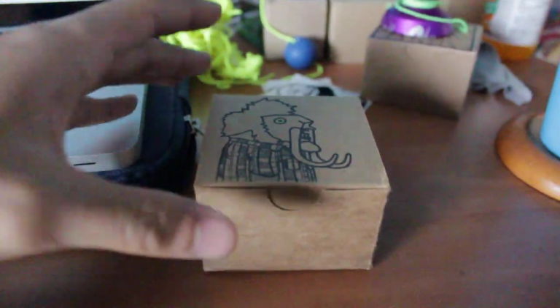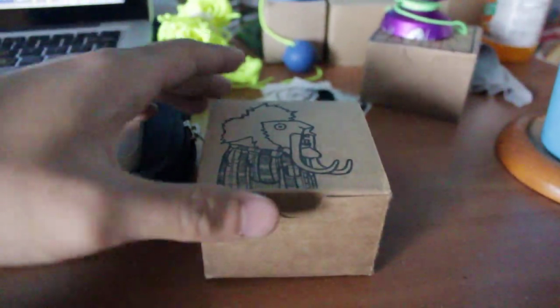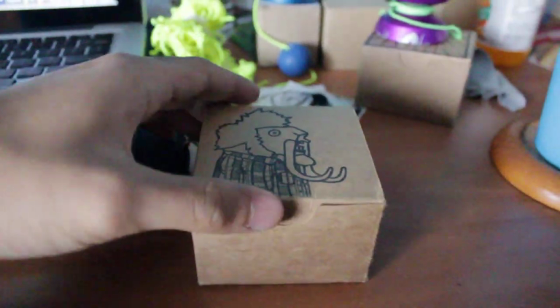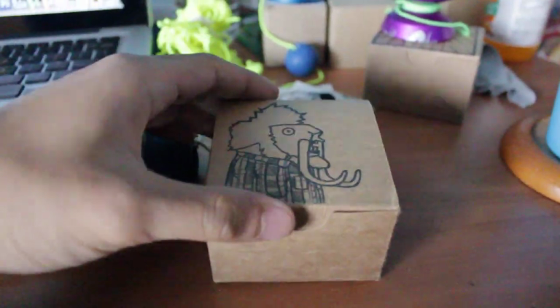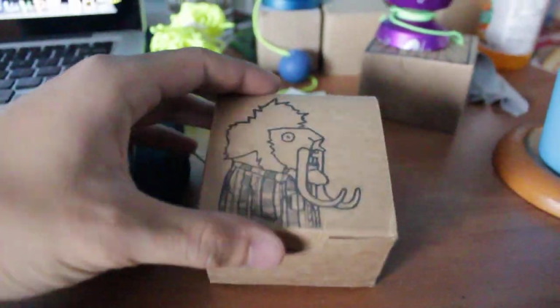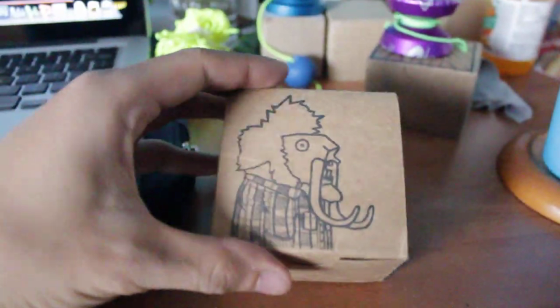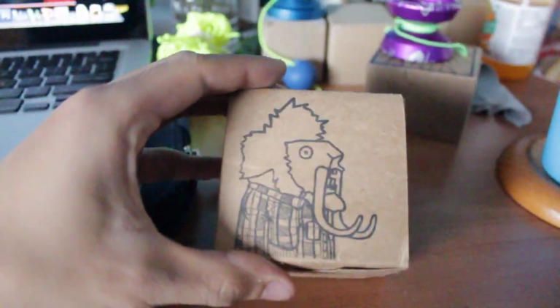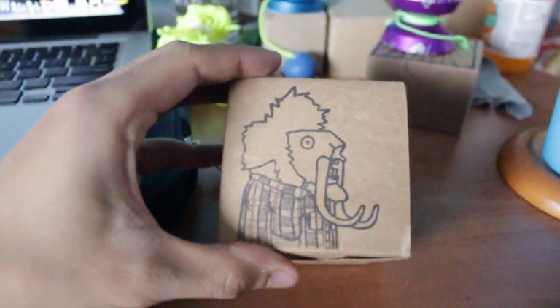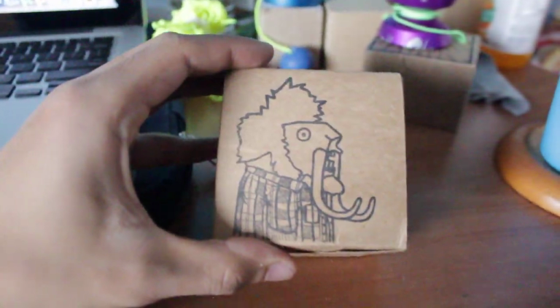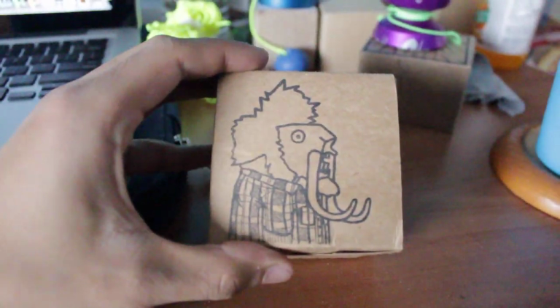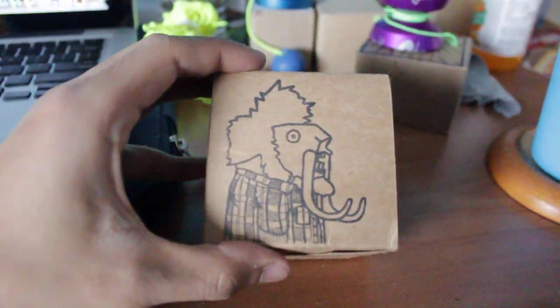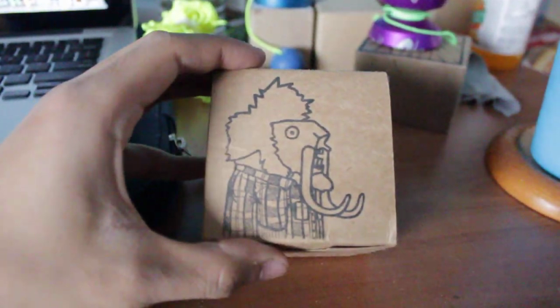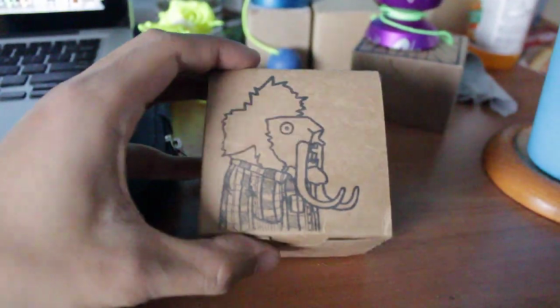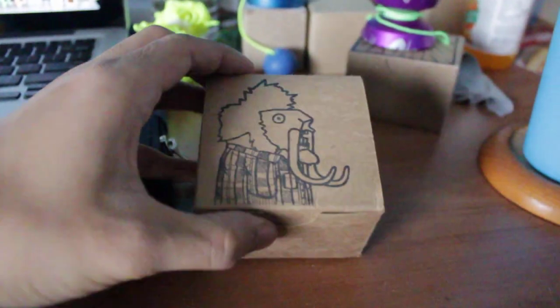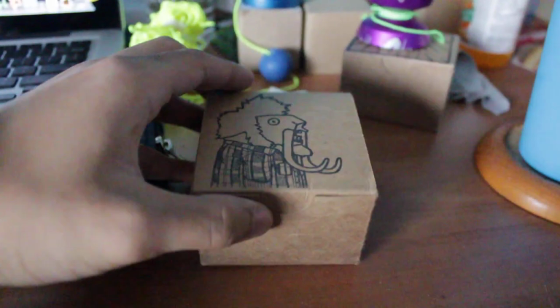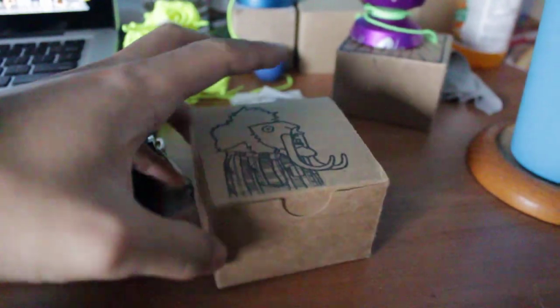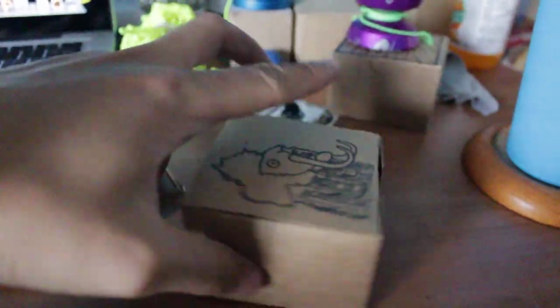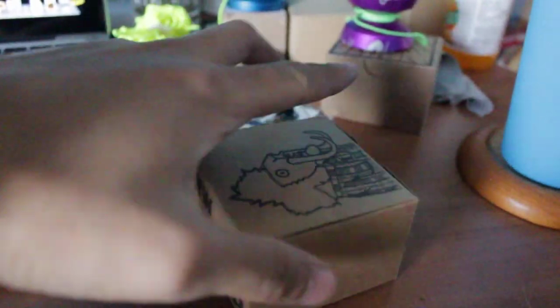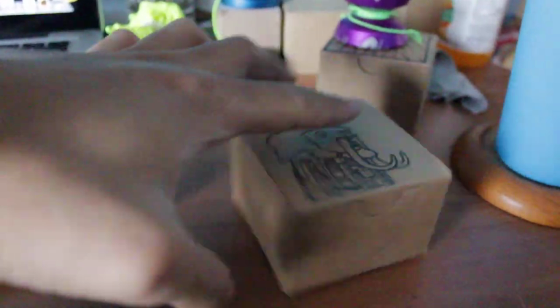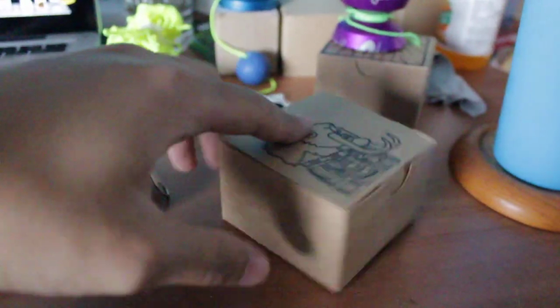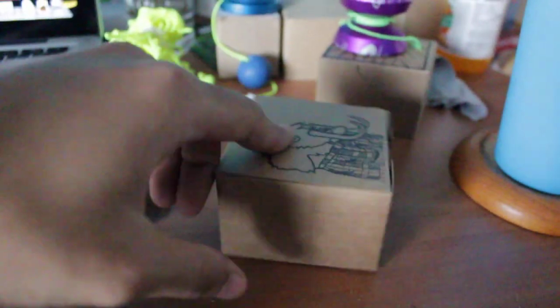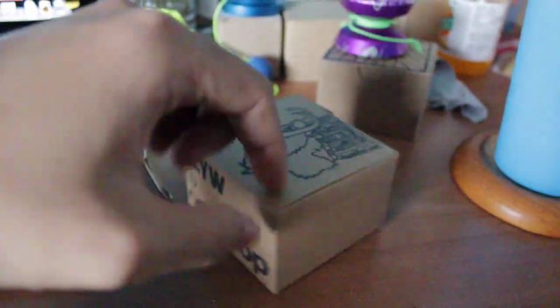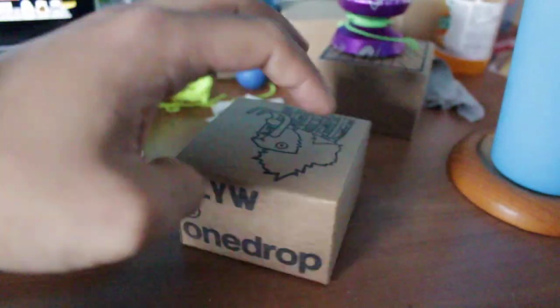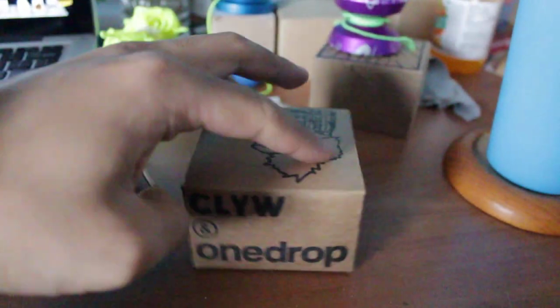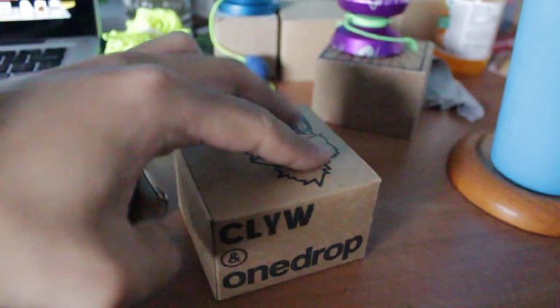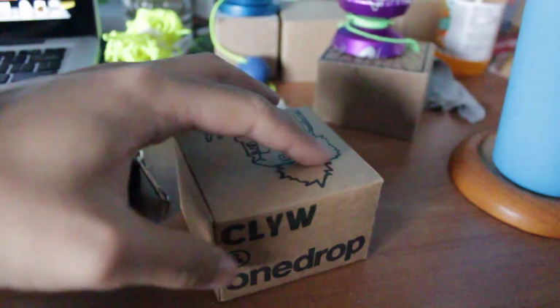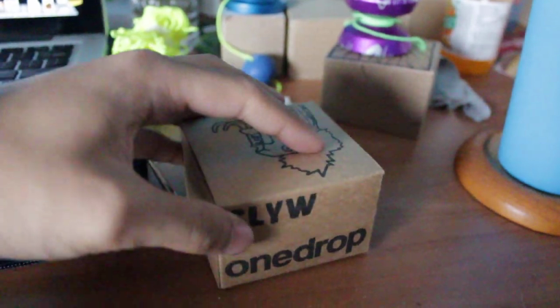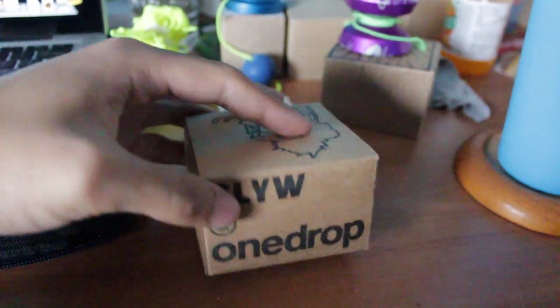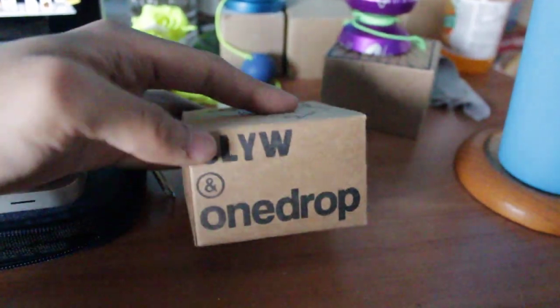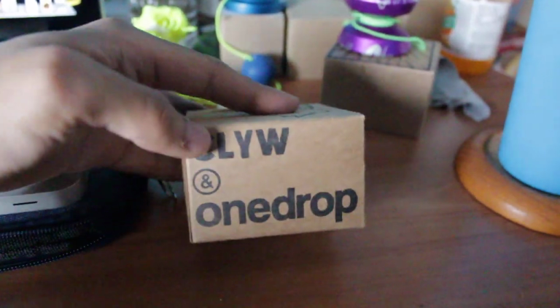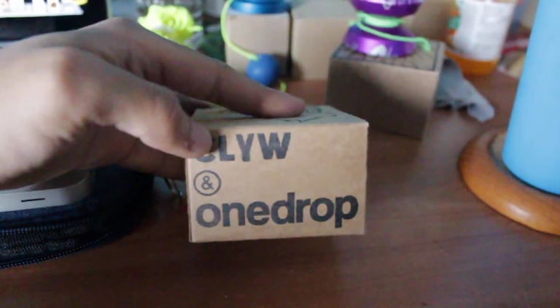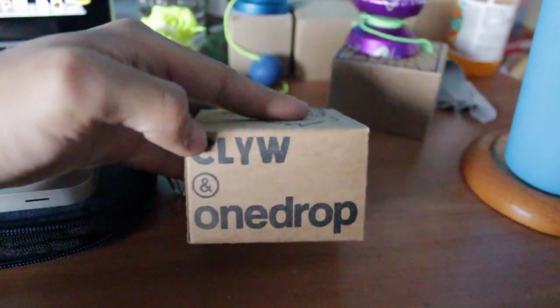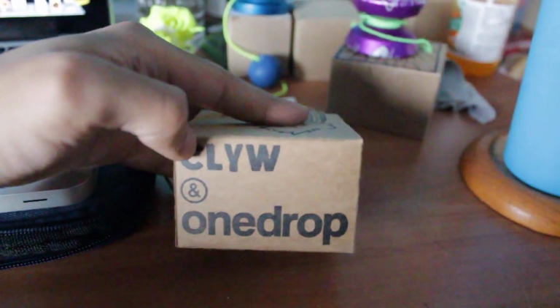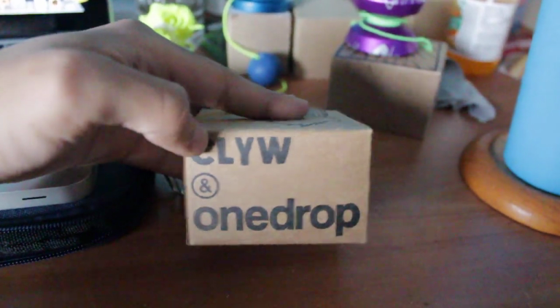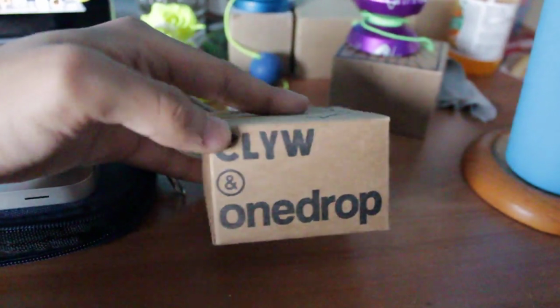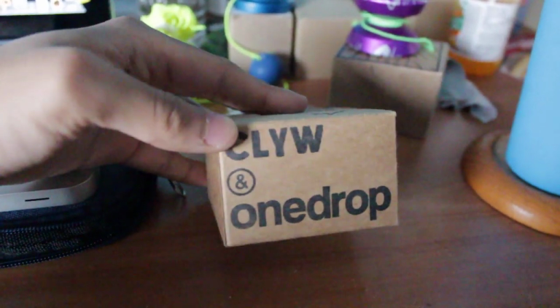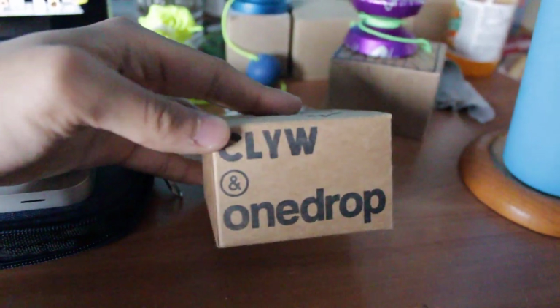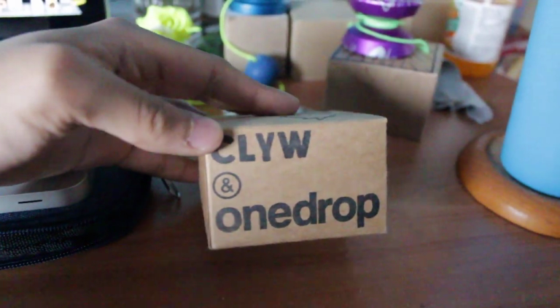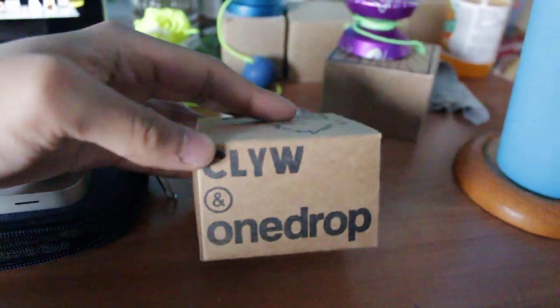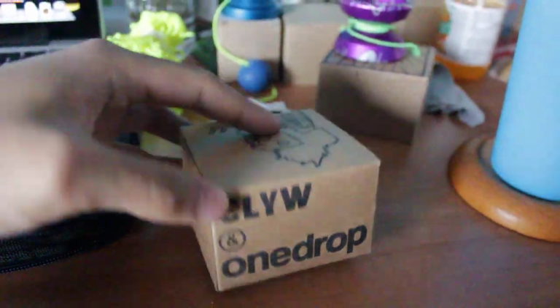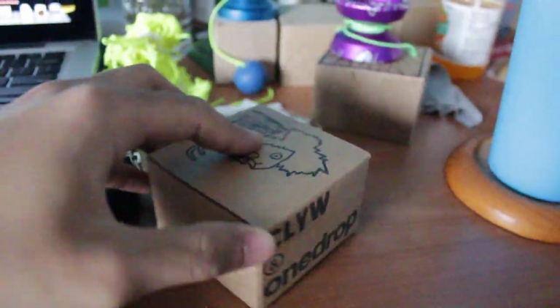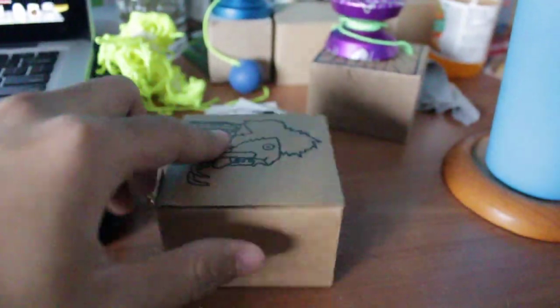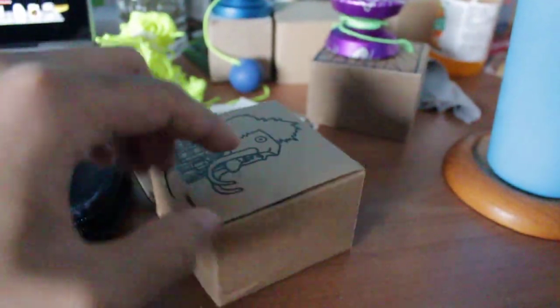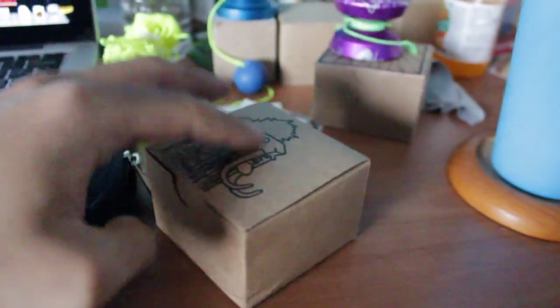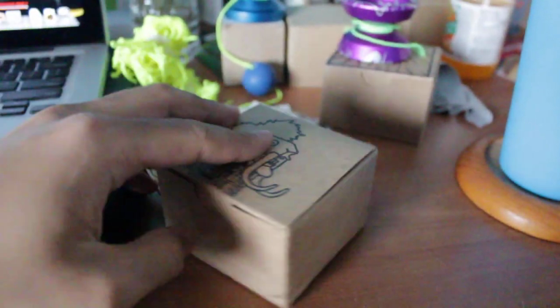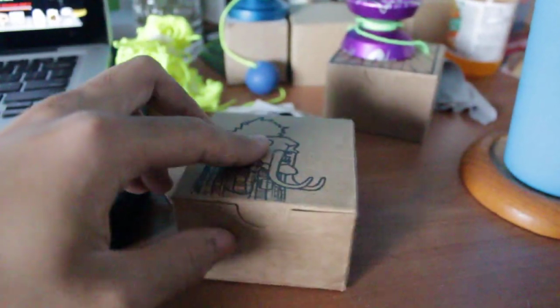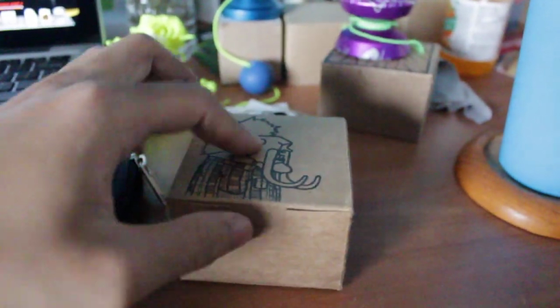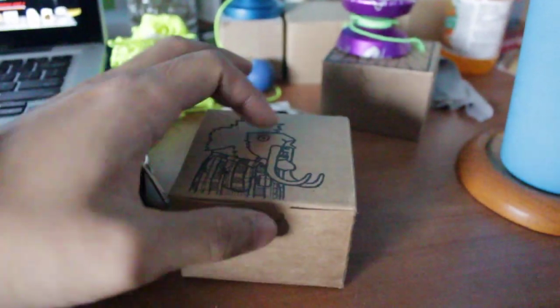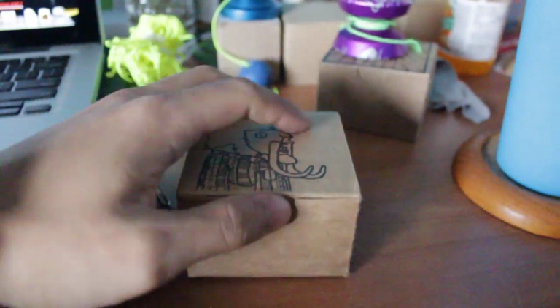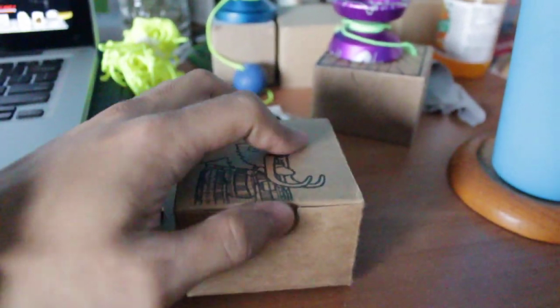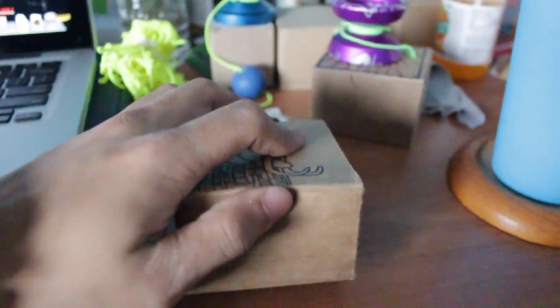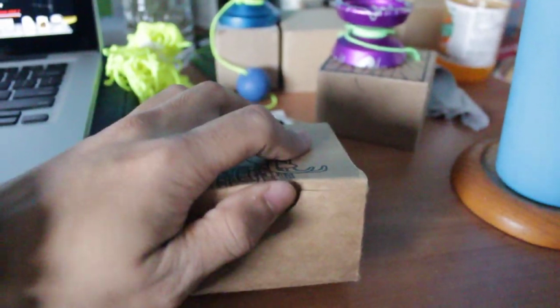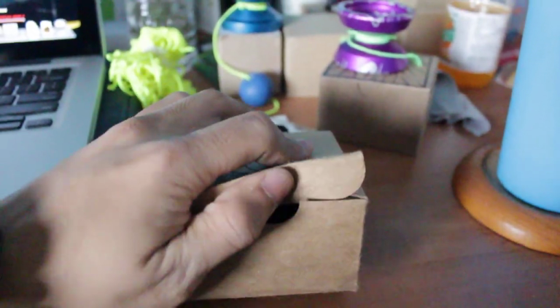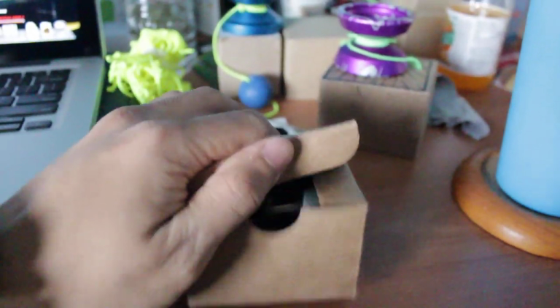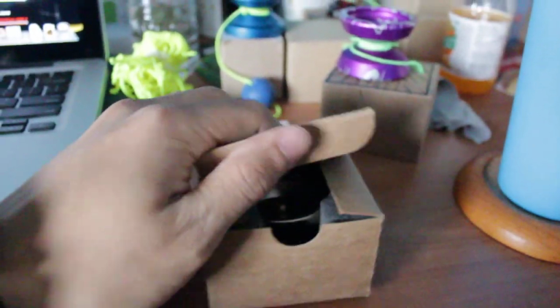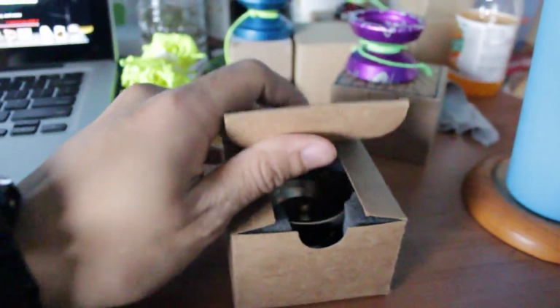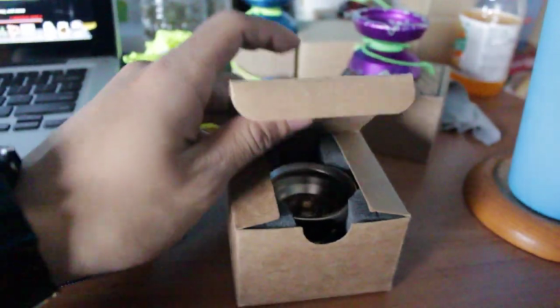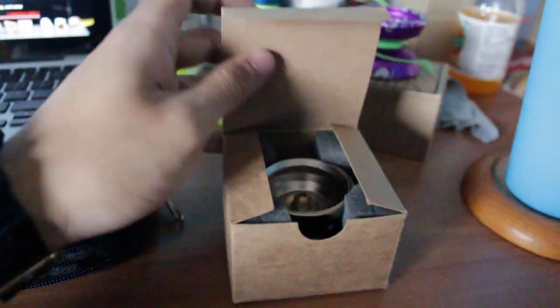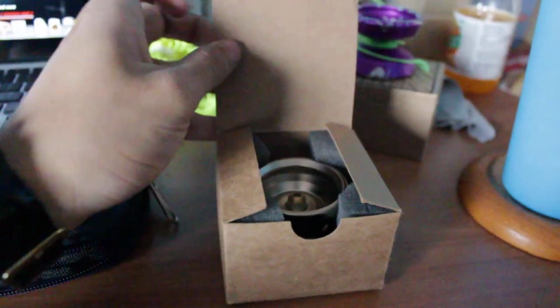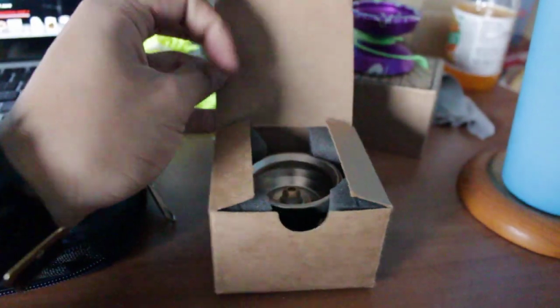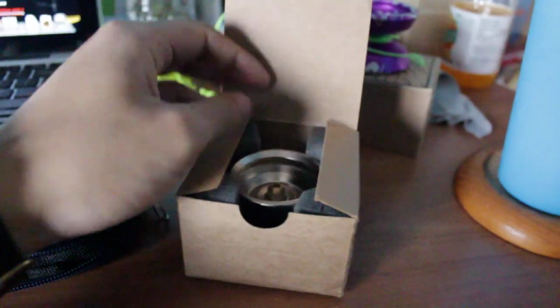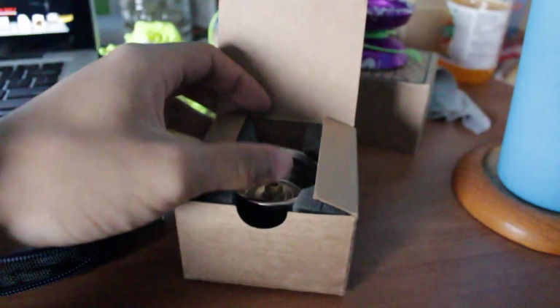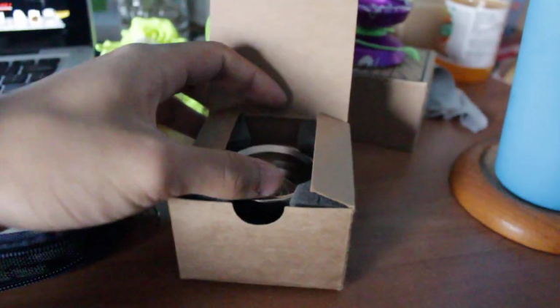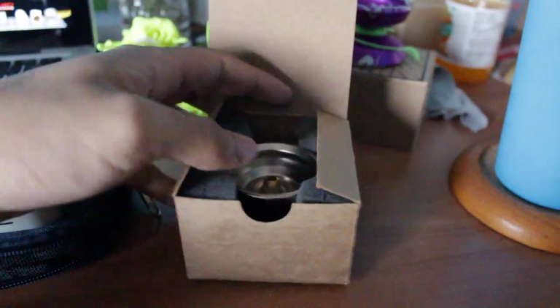It's the Woolly Markmont by CLYW and One Drop. Let's open it up.